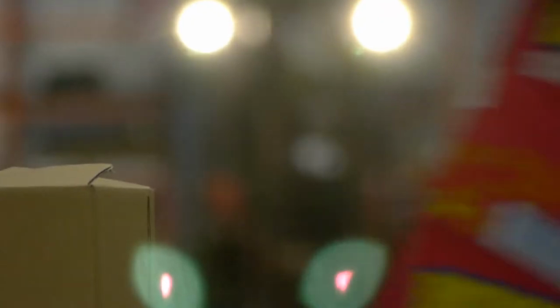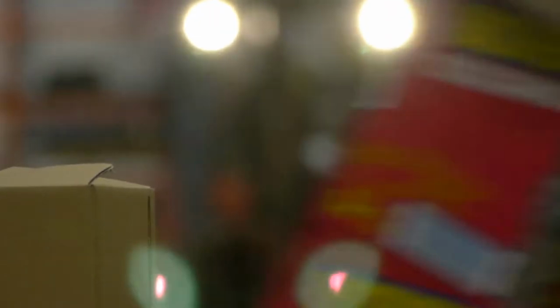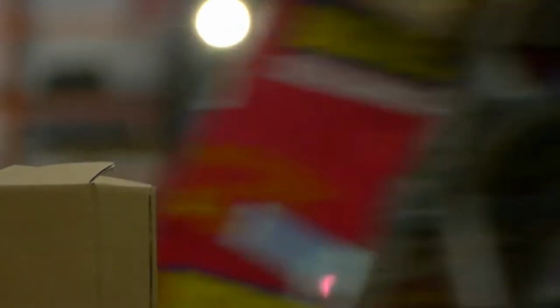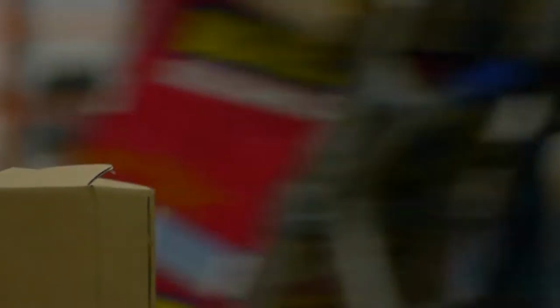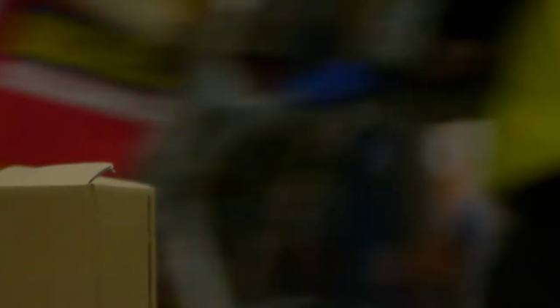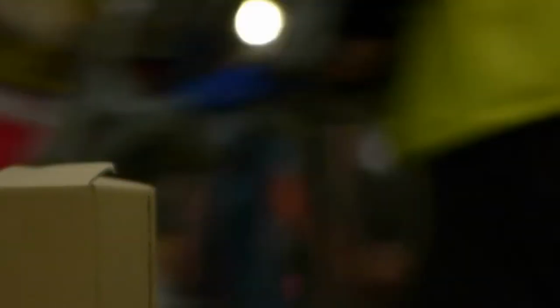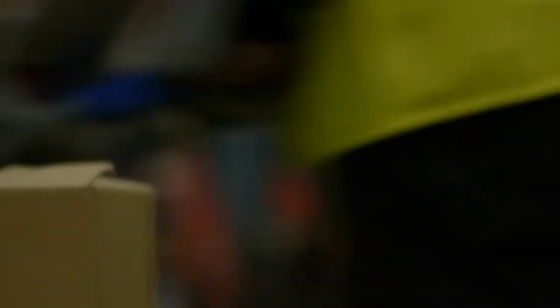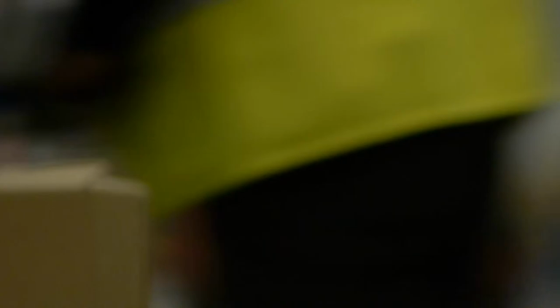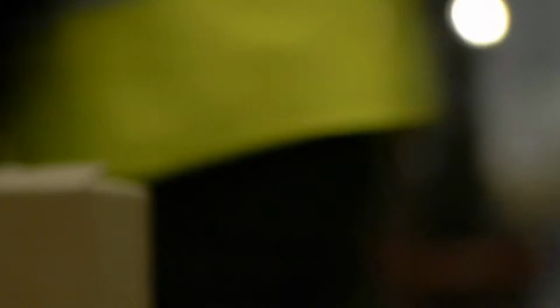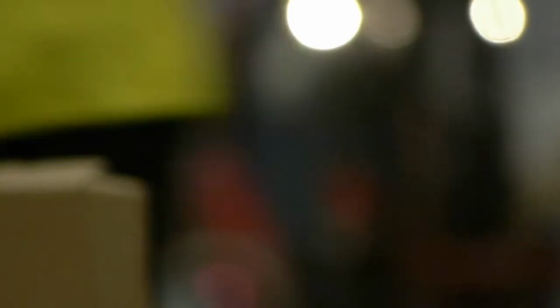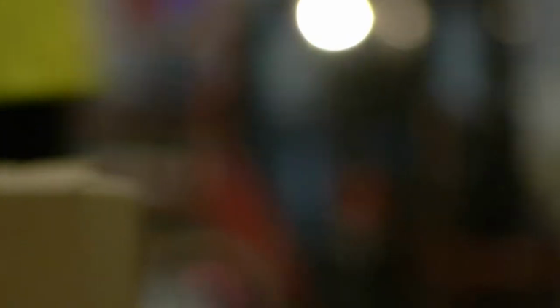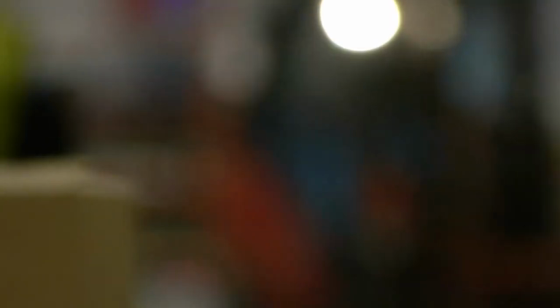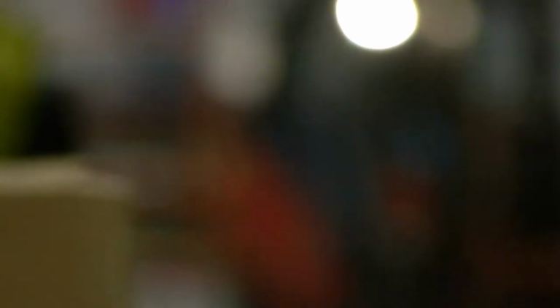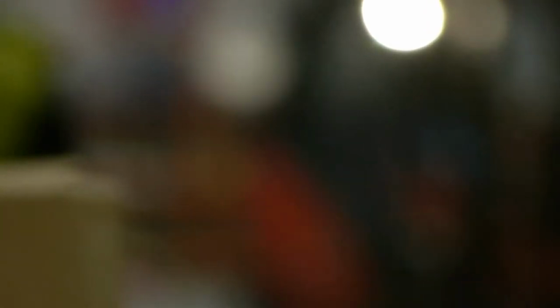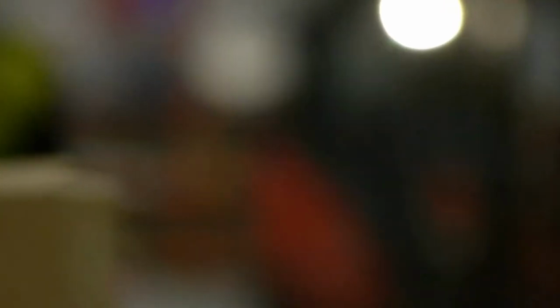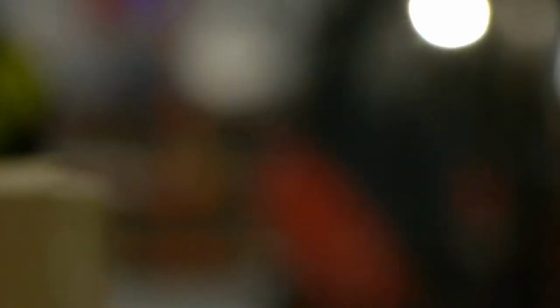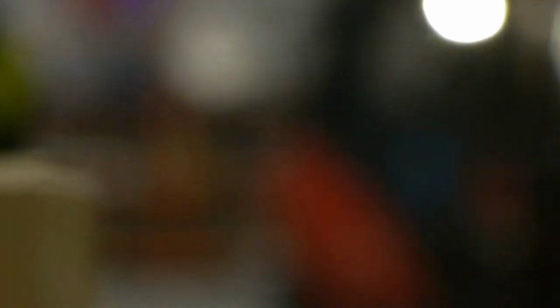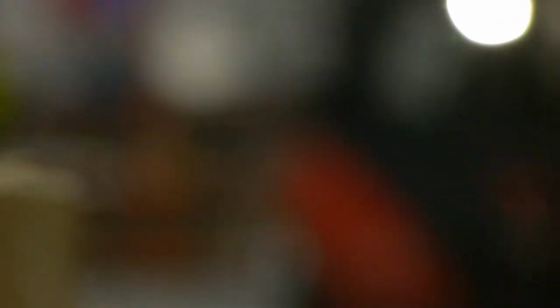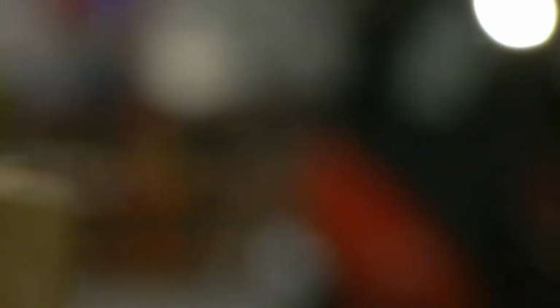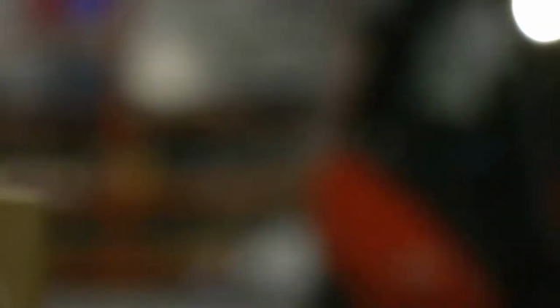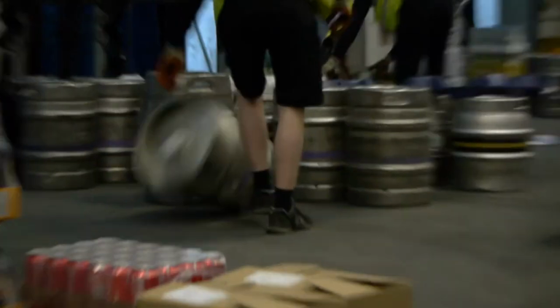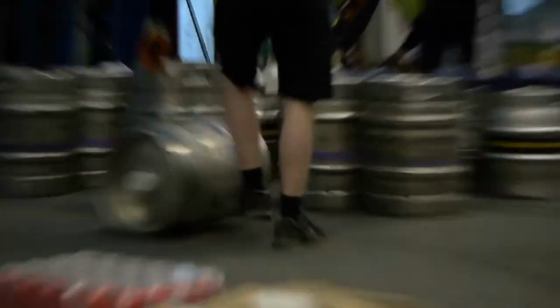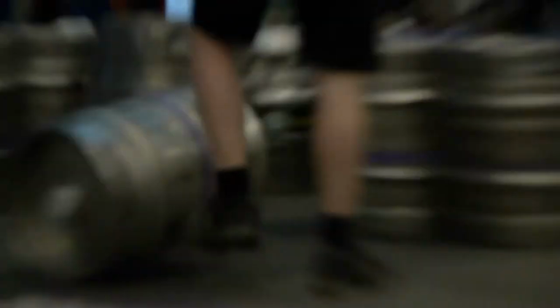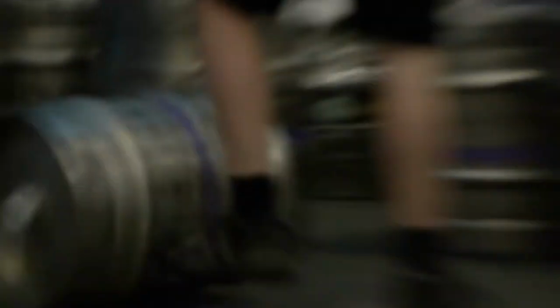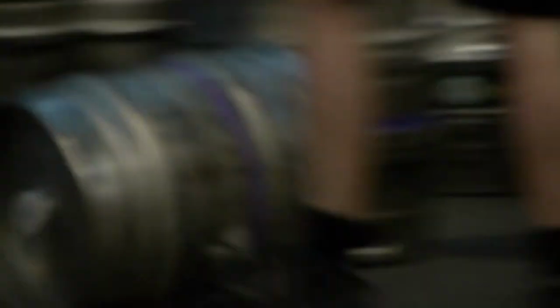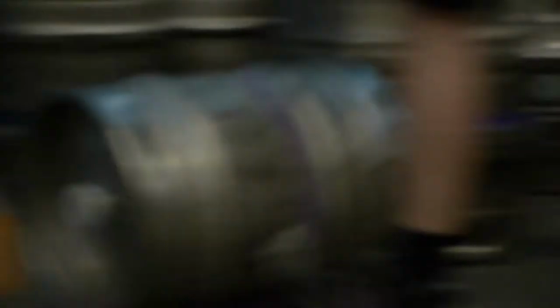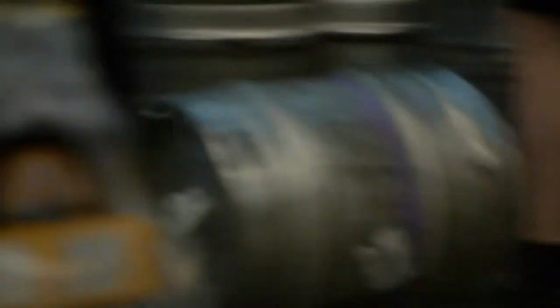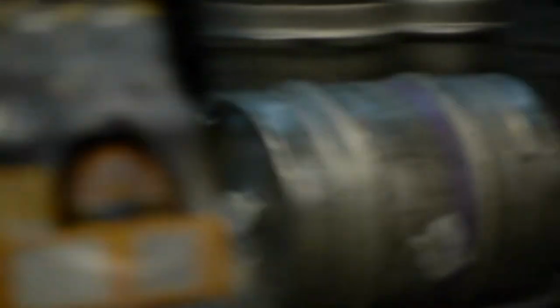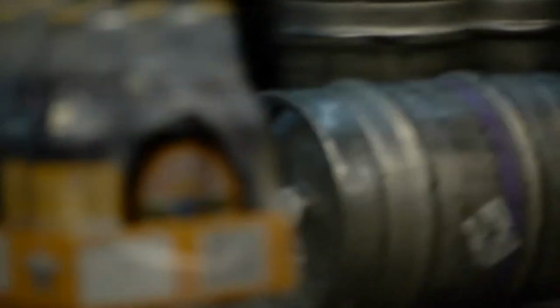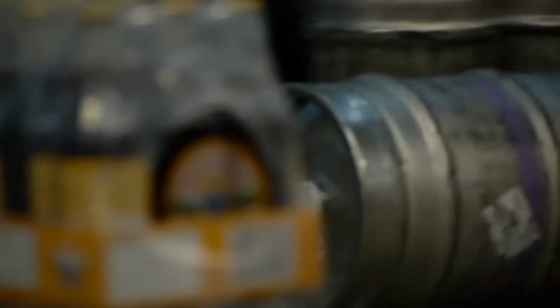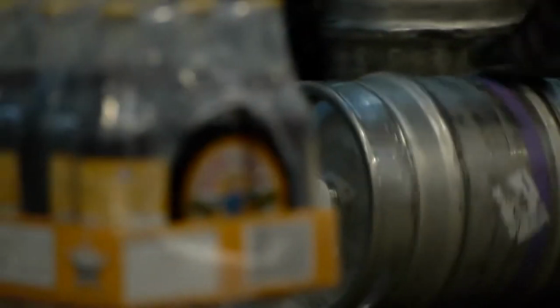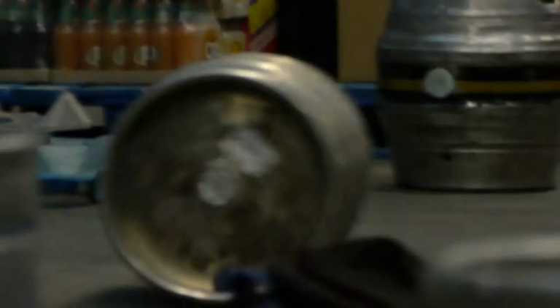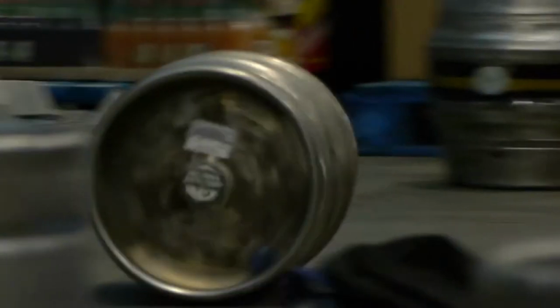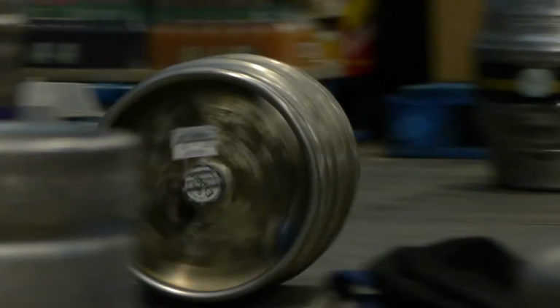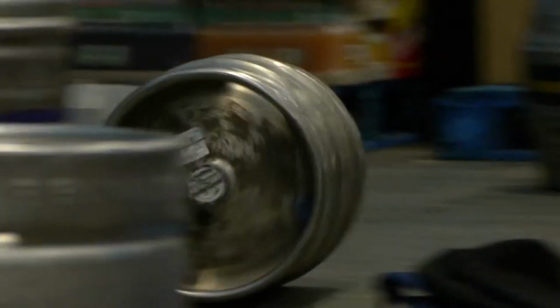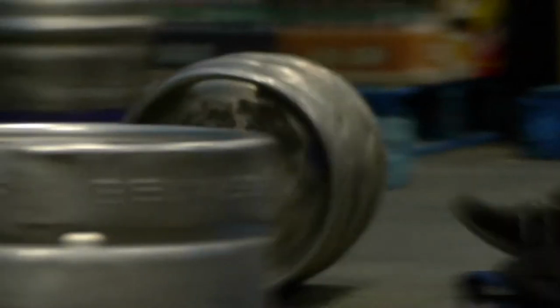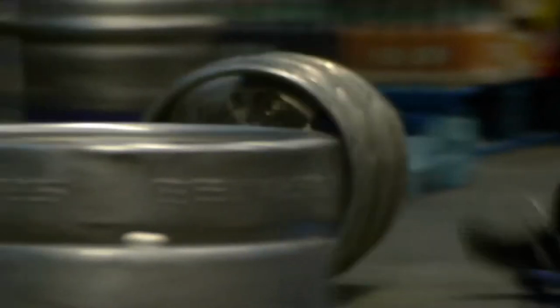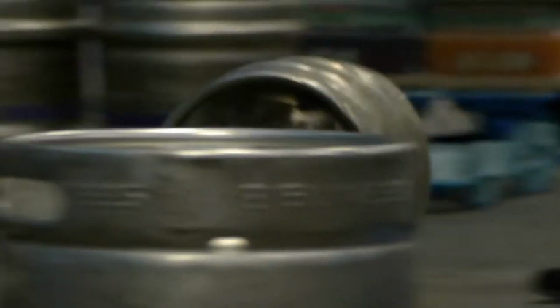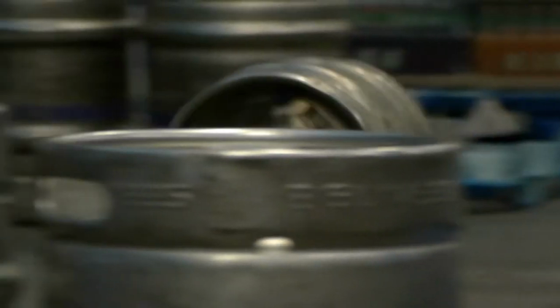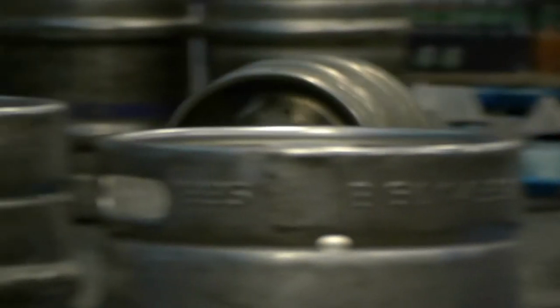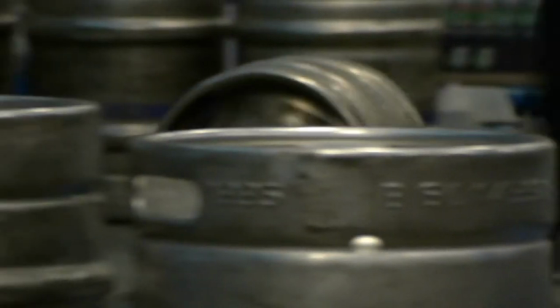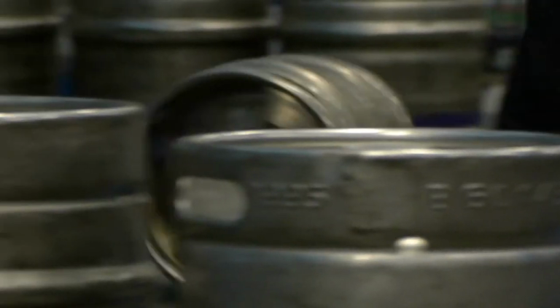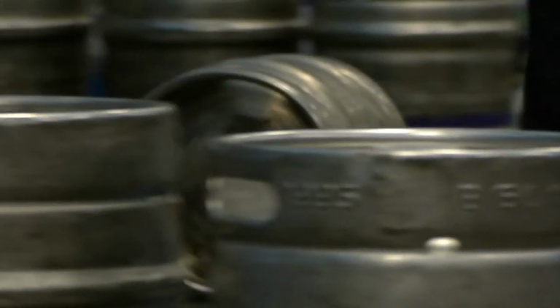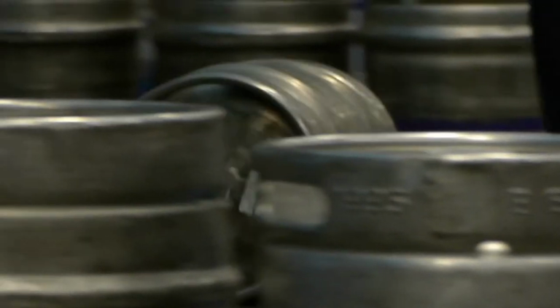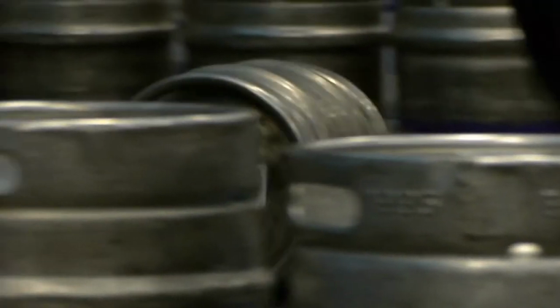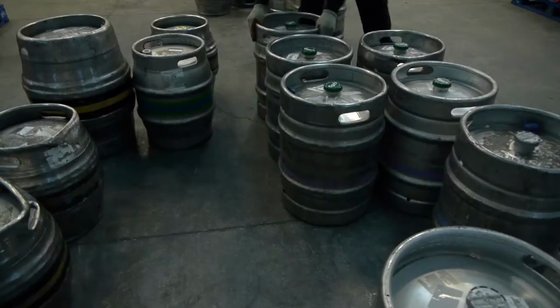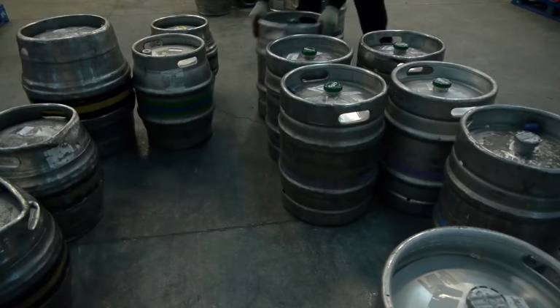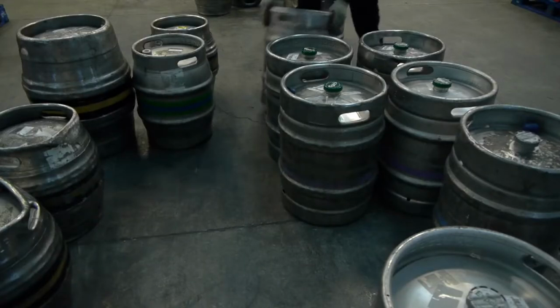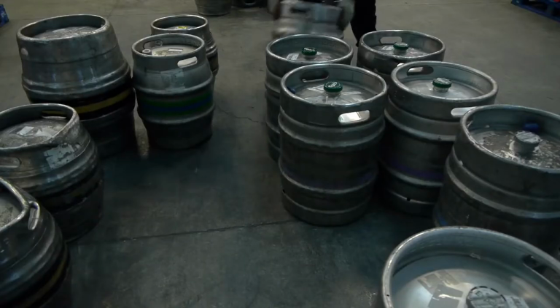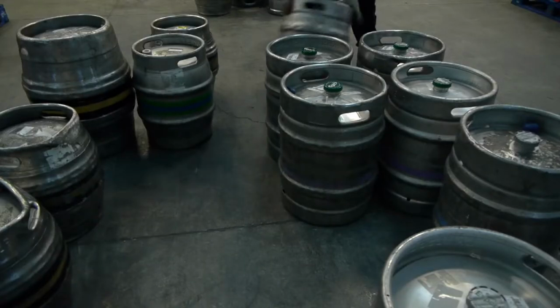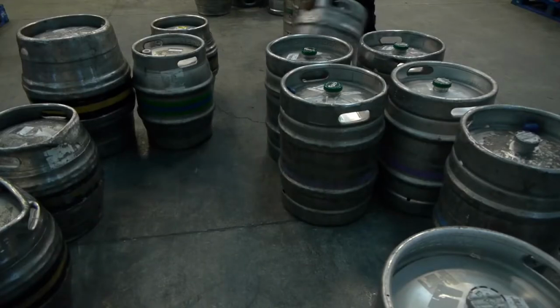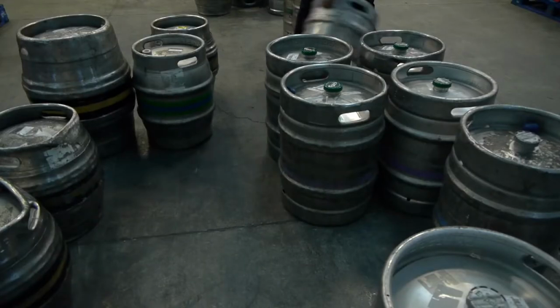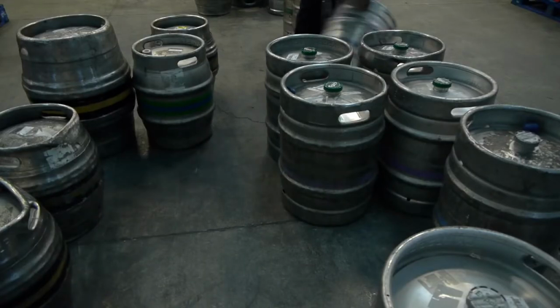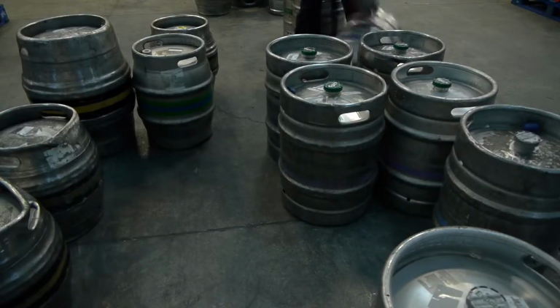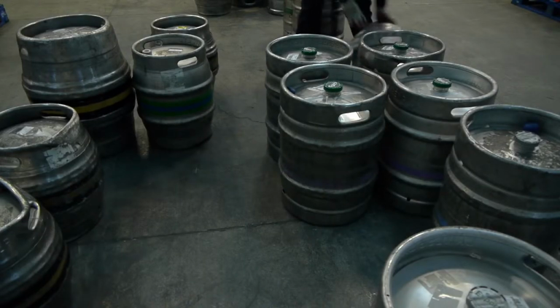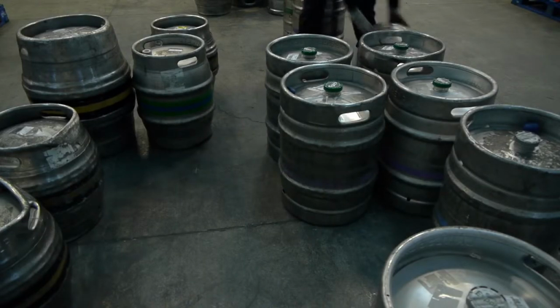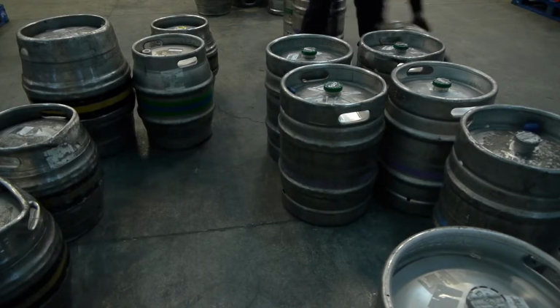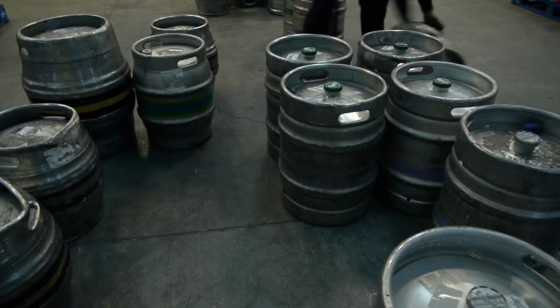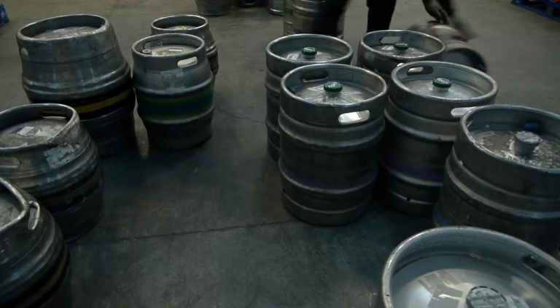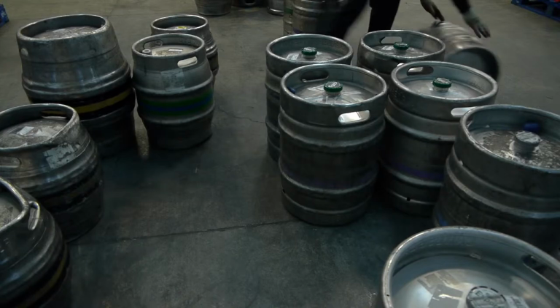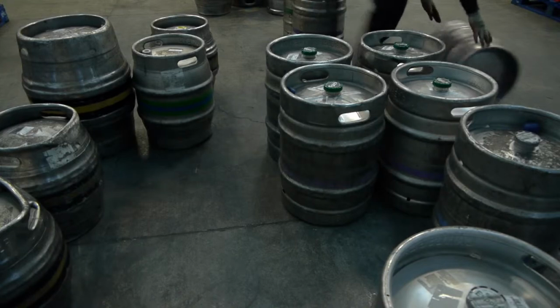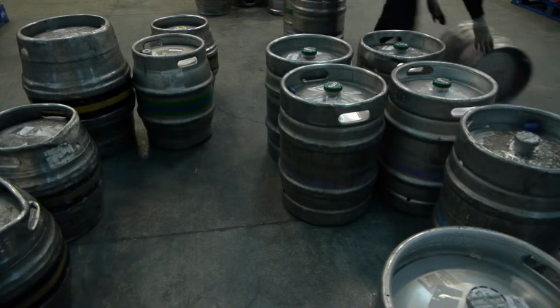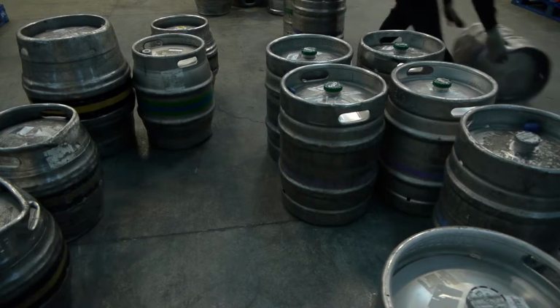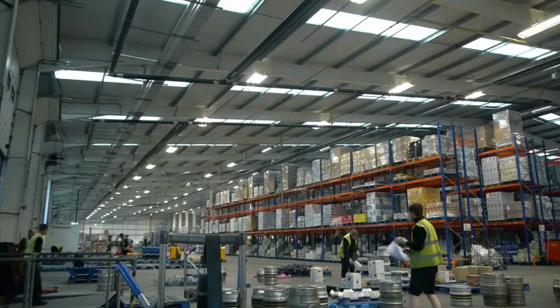The biggest change is simply the volume of beer that we produce. We used to brew three times a week; we now brew three times a day.